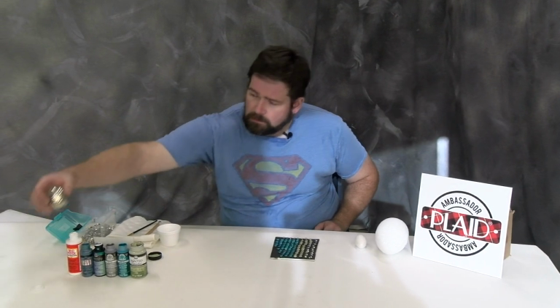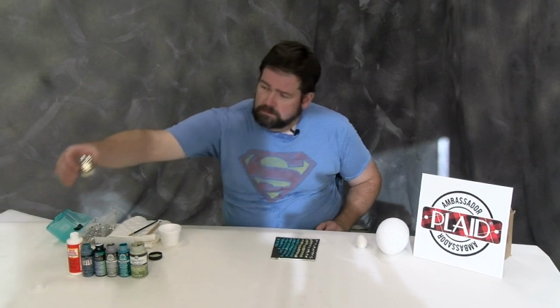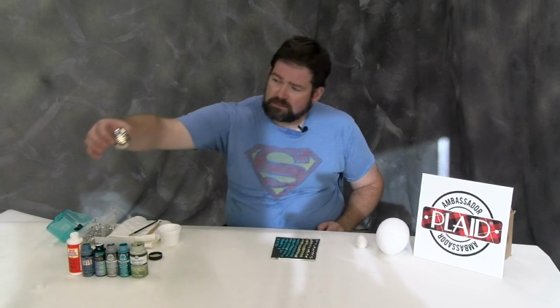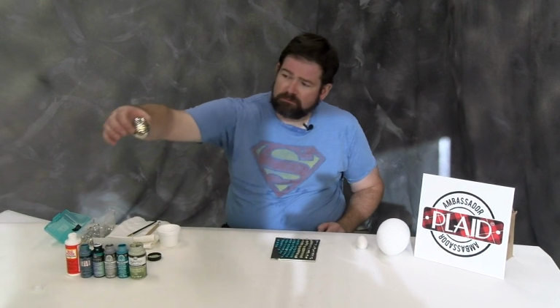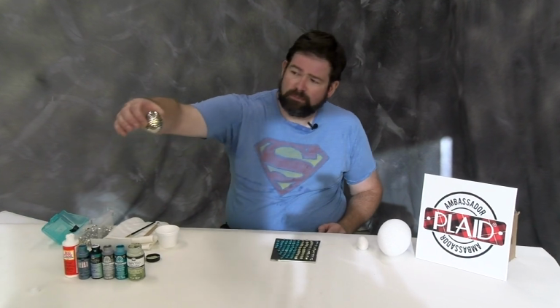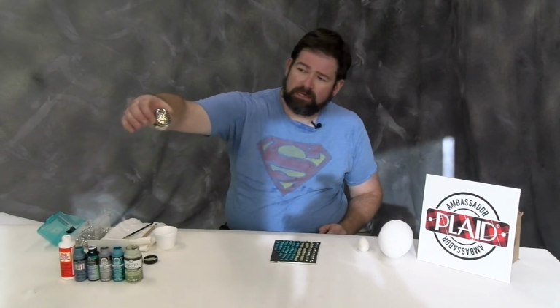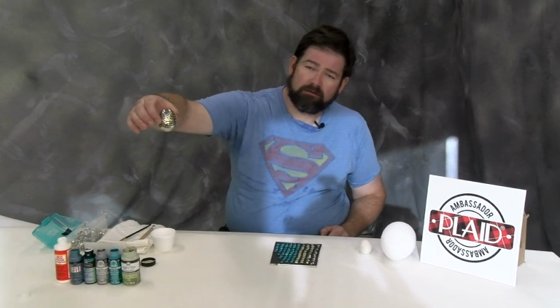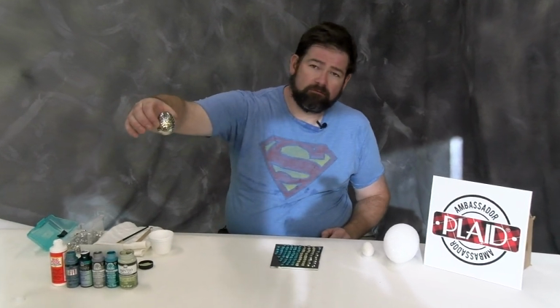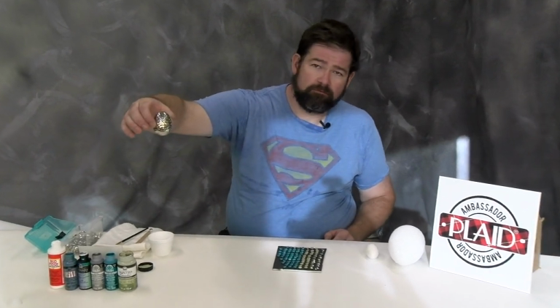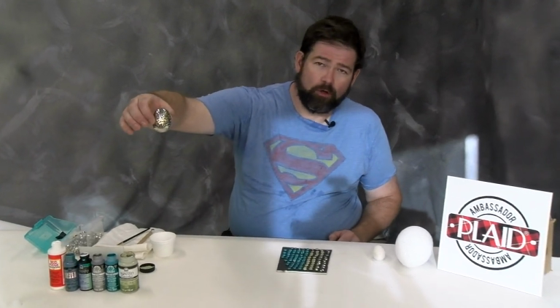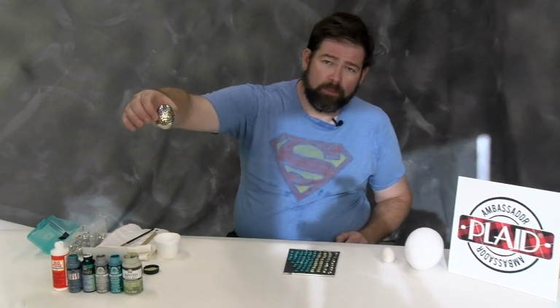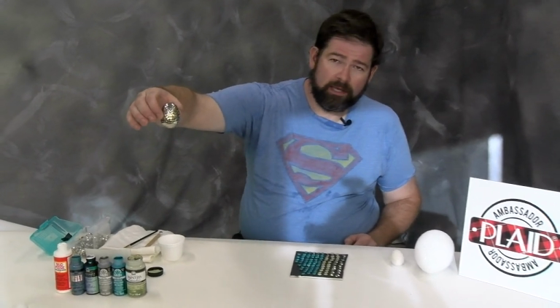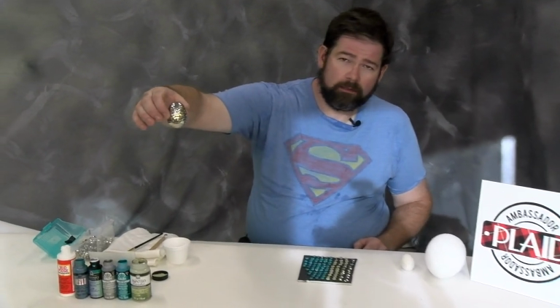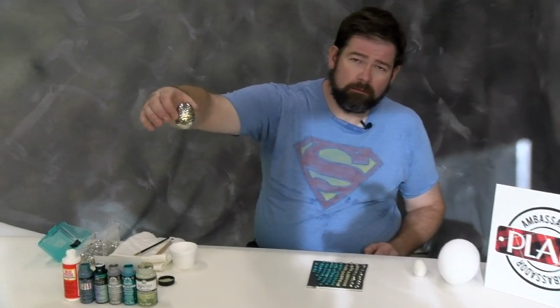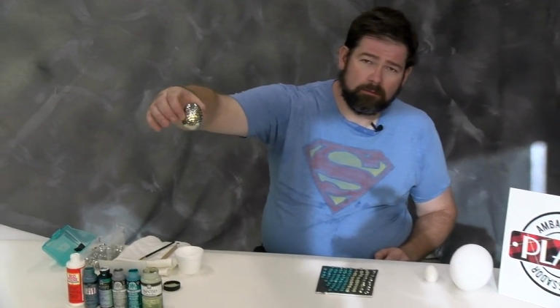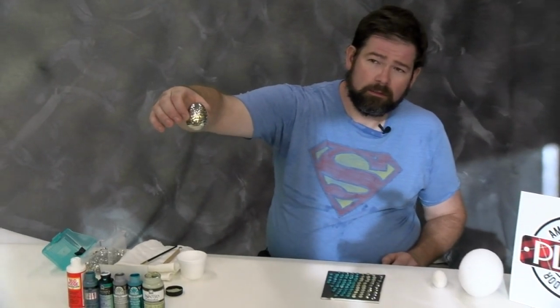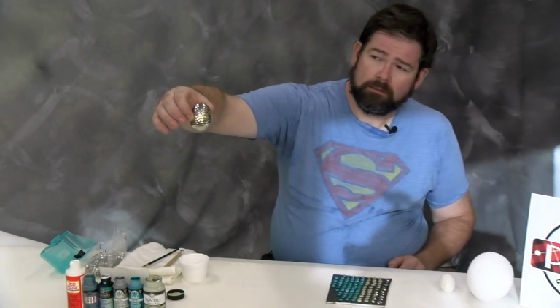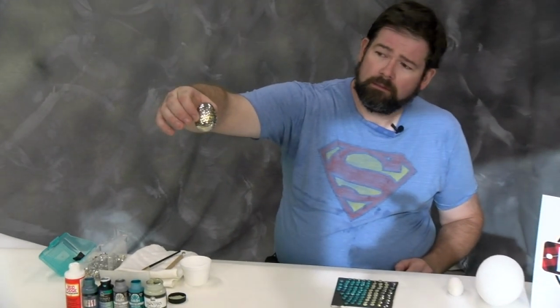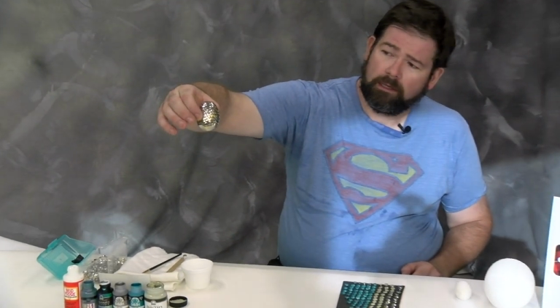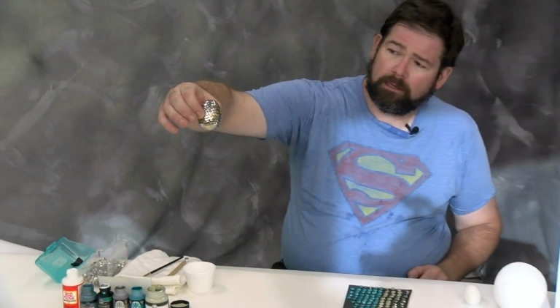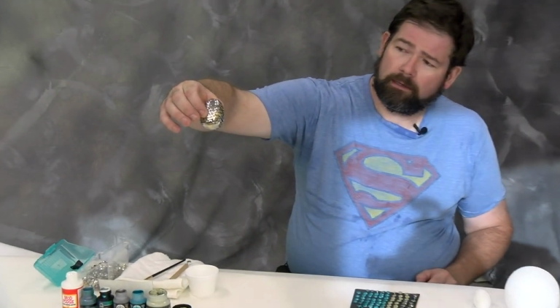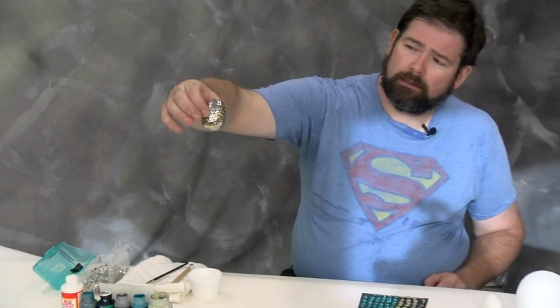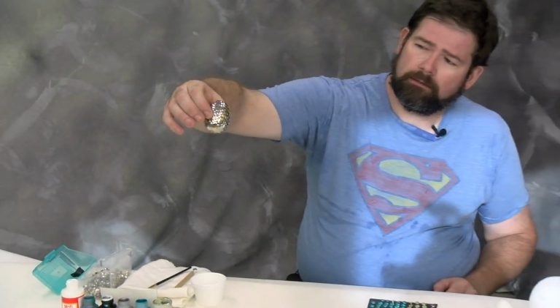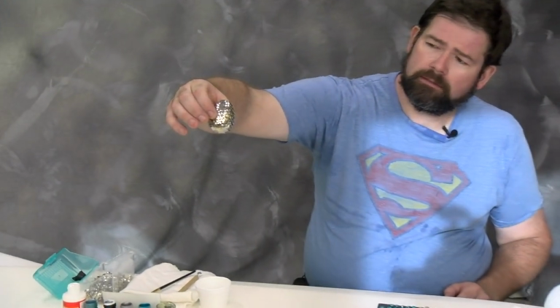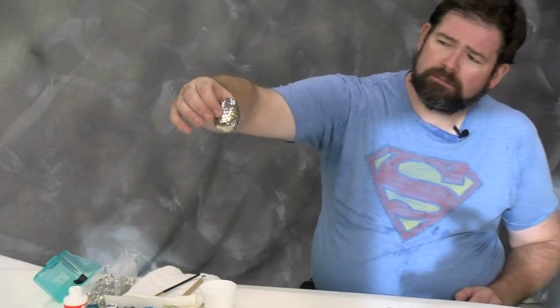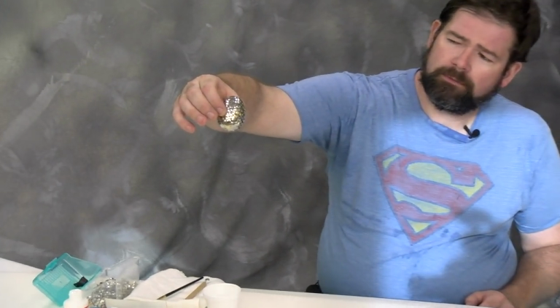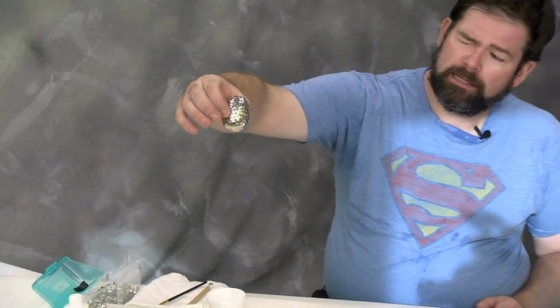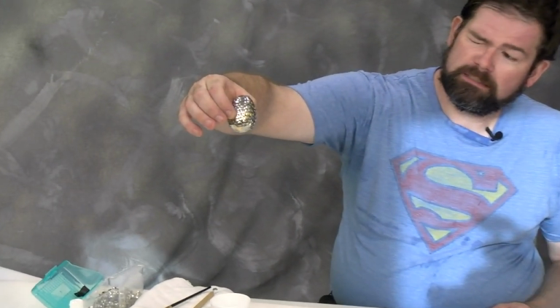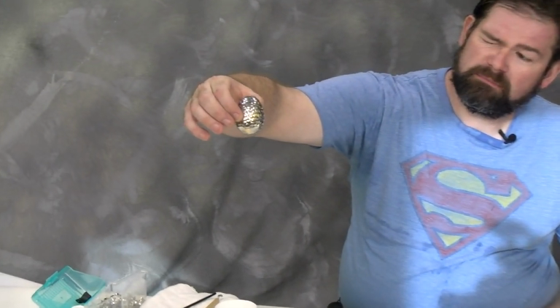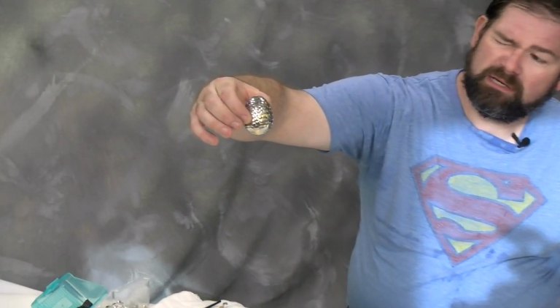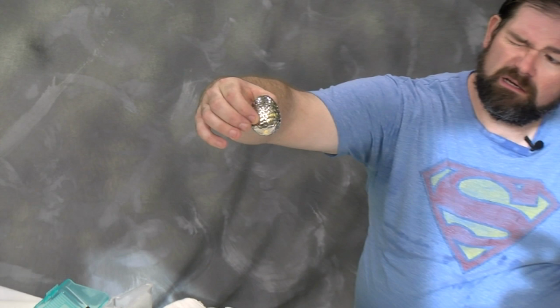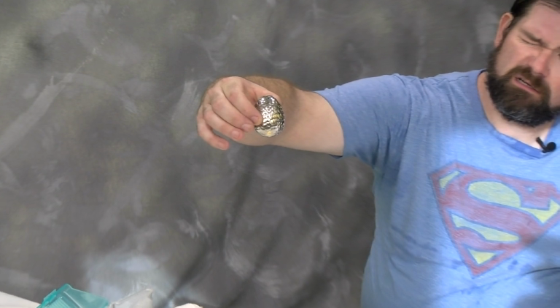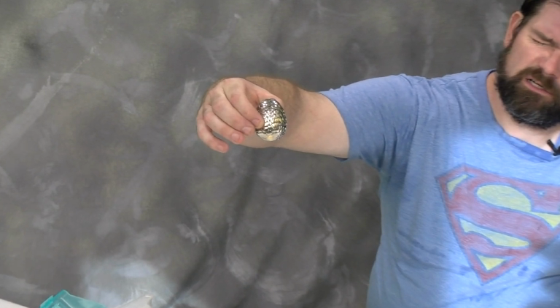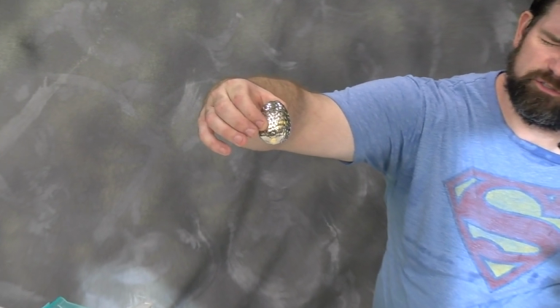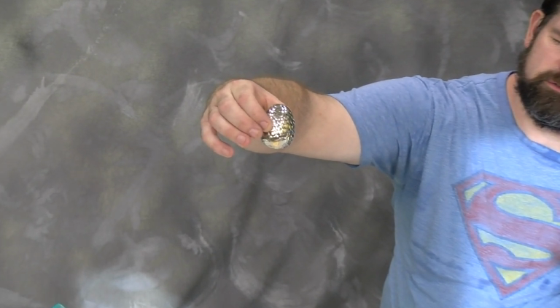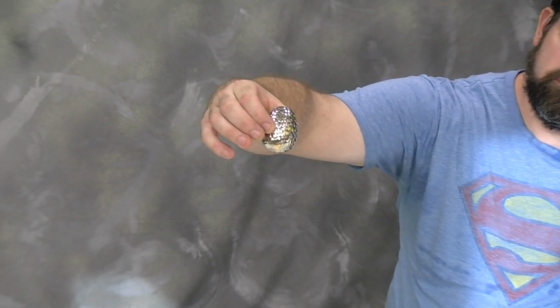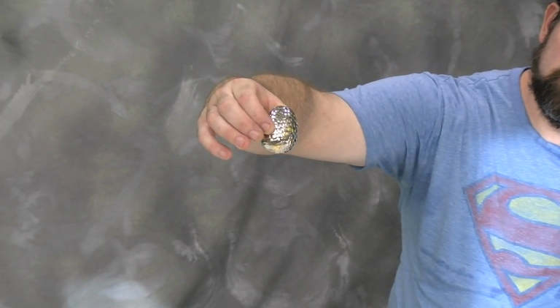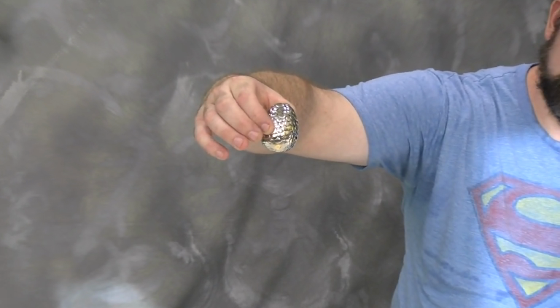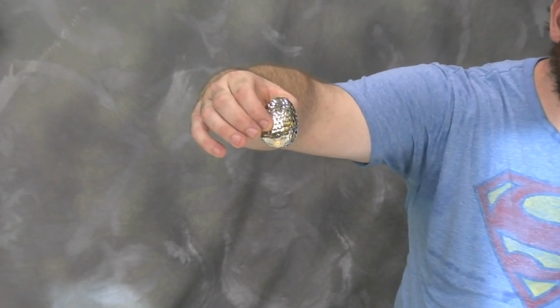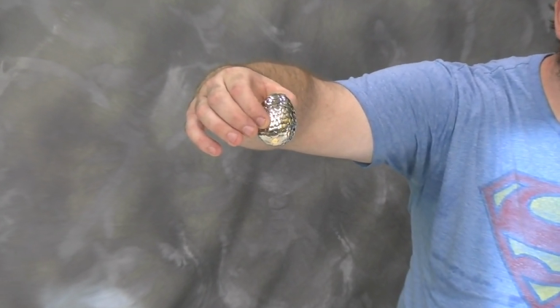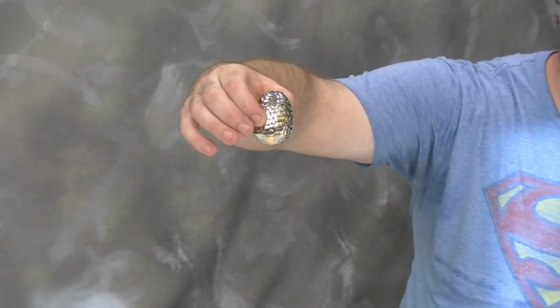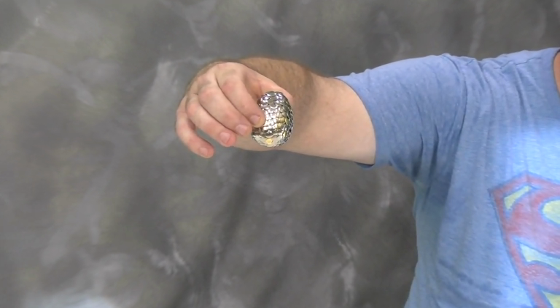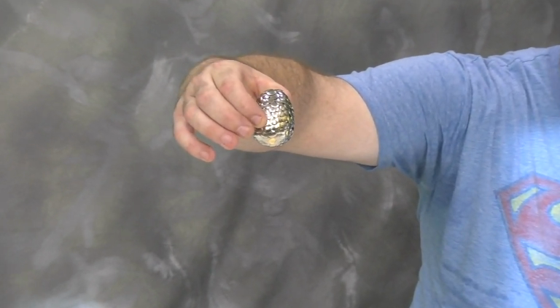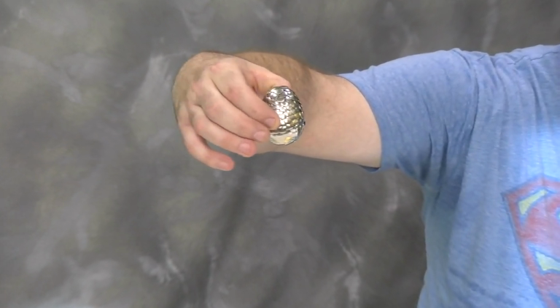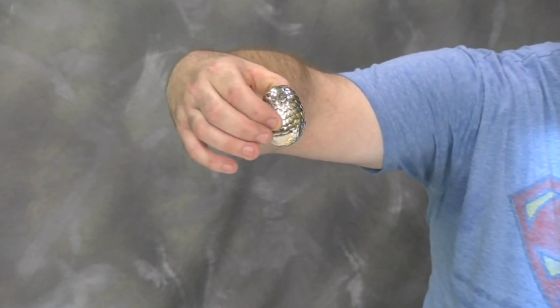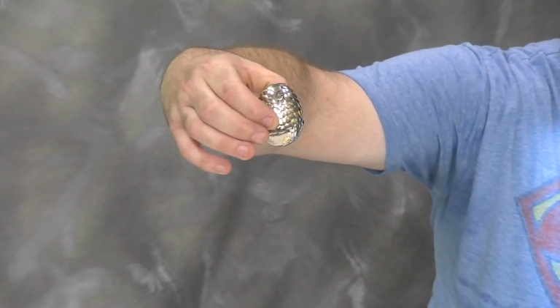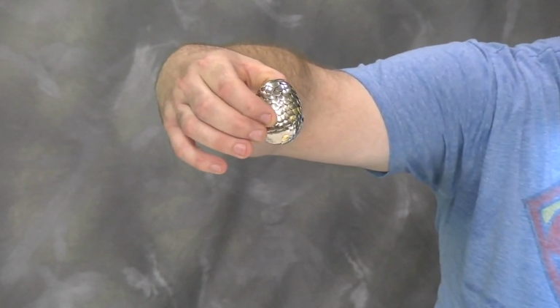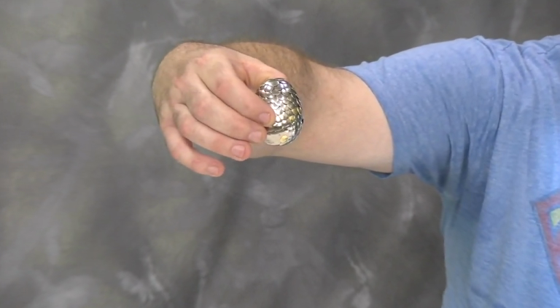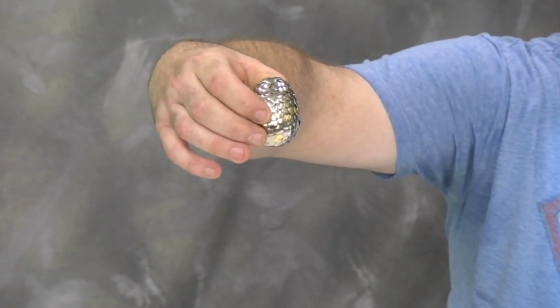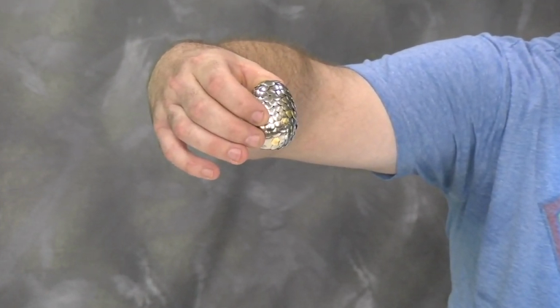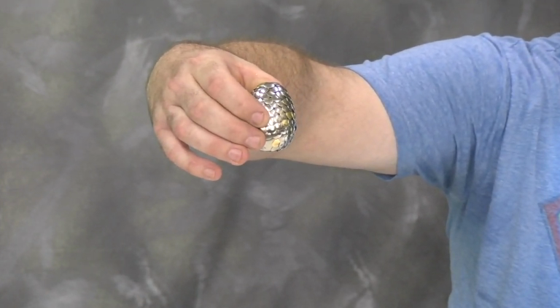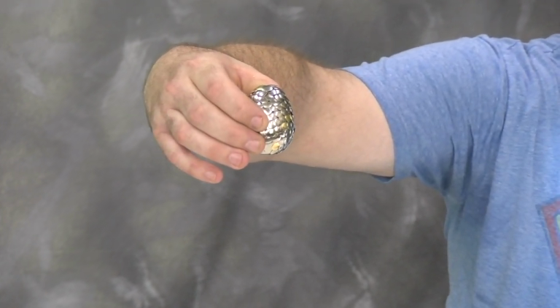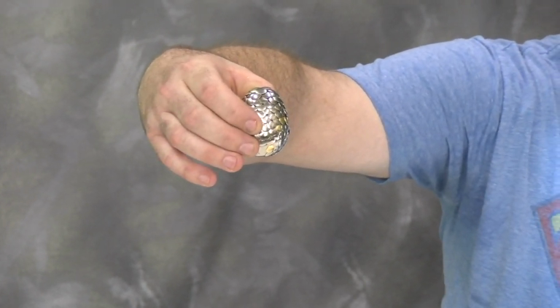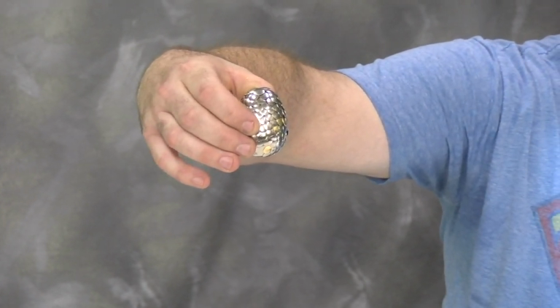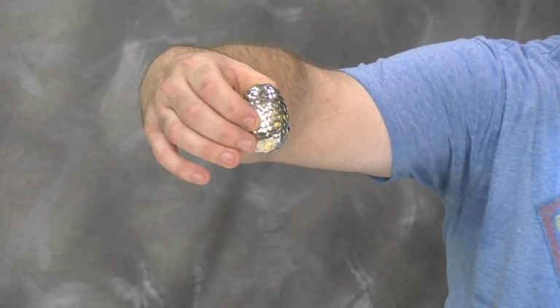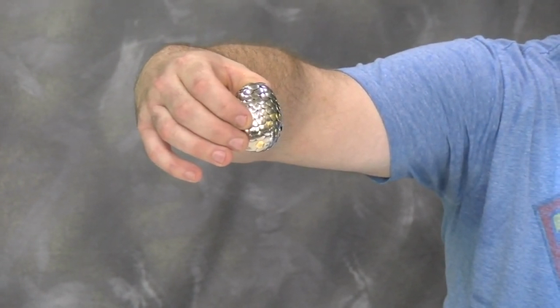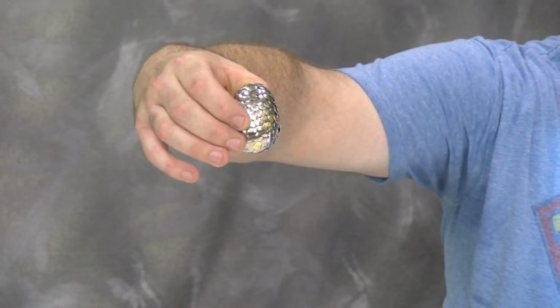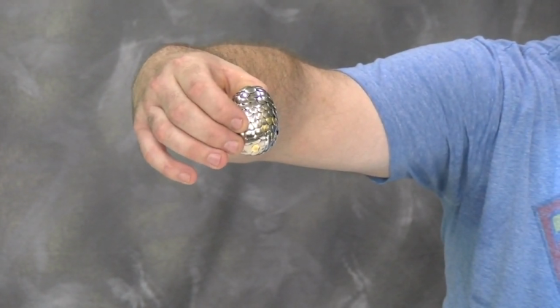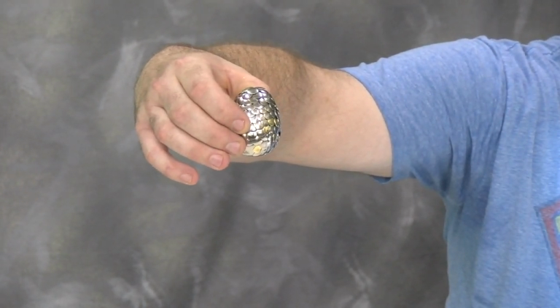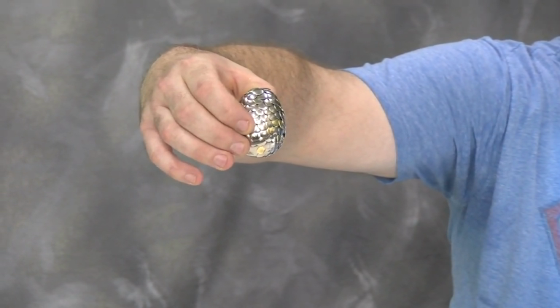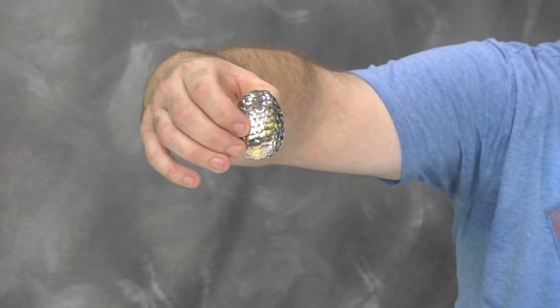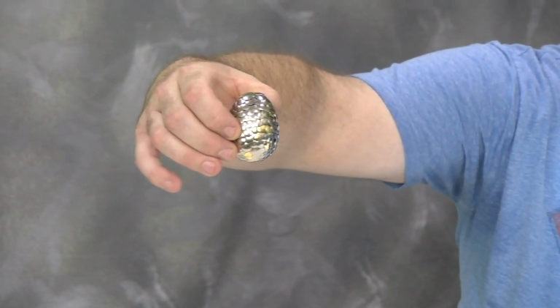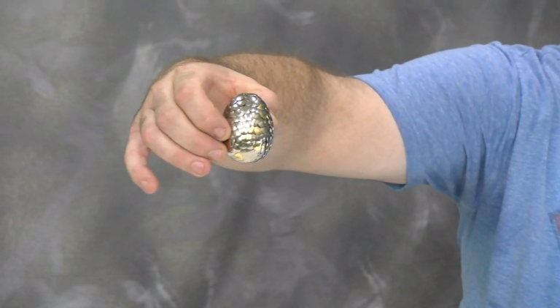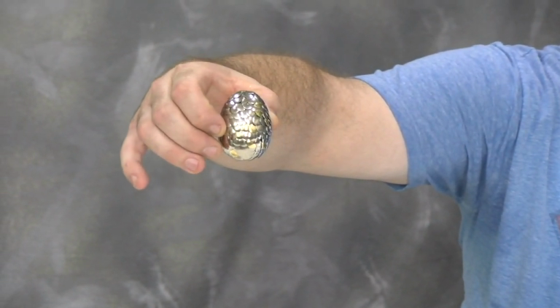This egg is made out of a foam egg and this one has about 150 pushpins. This size is, I believe, a duck egg size.